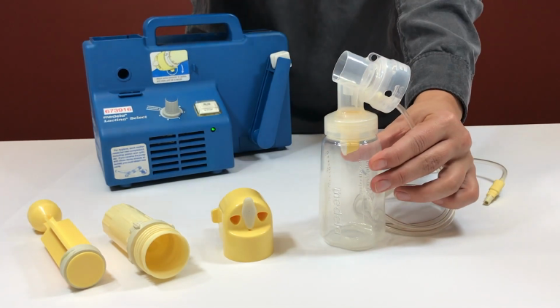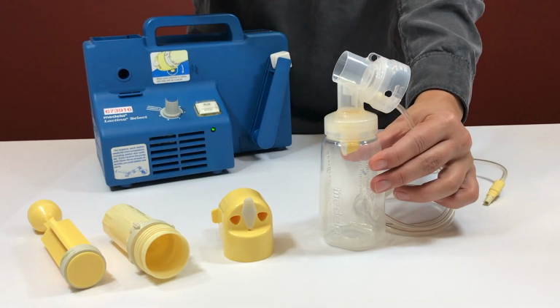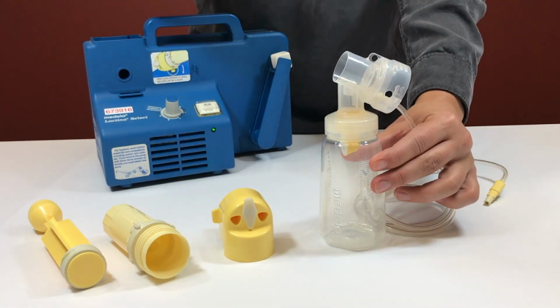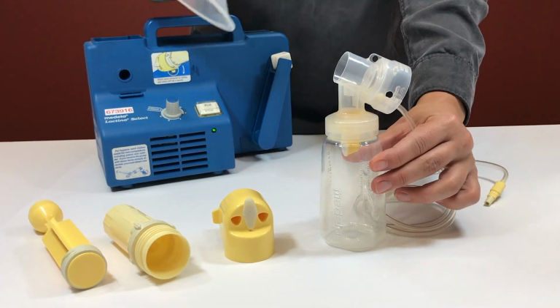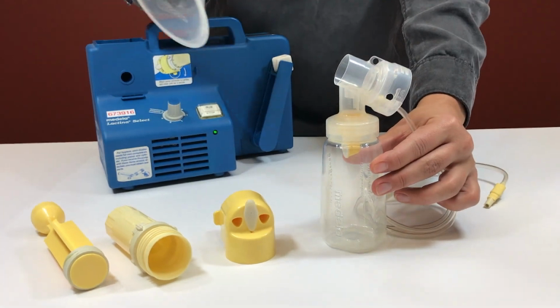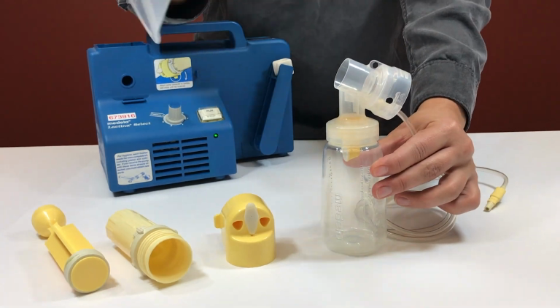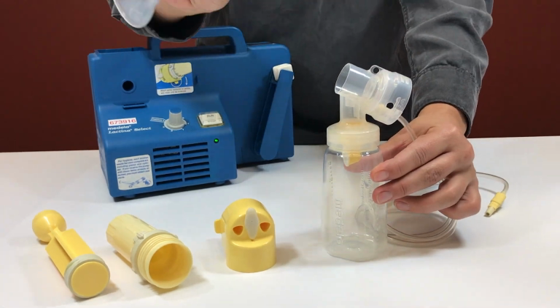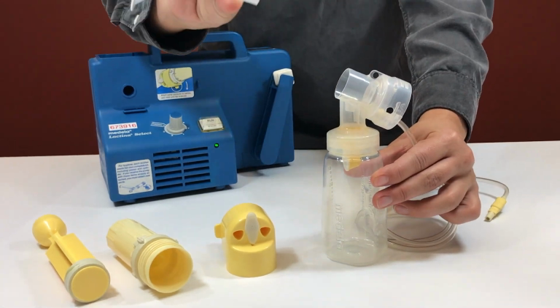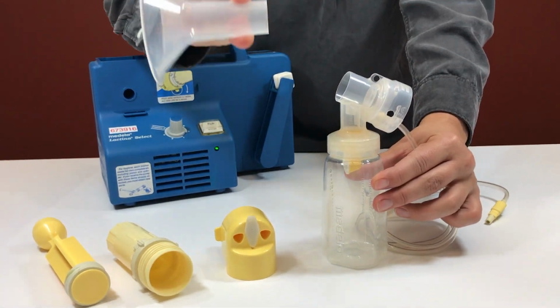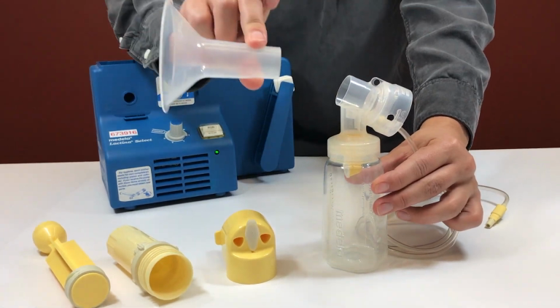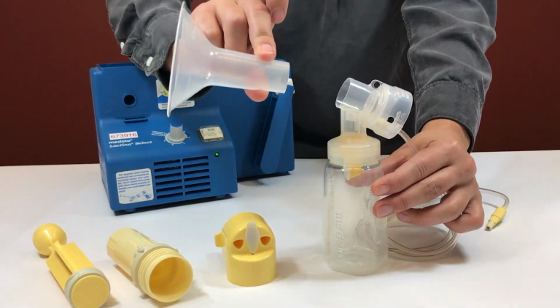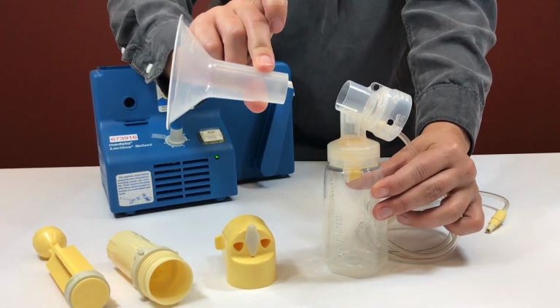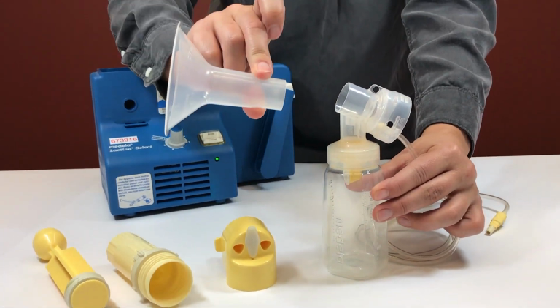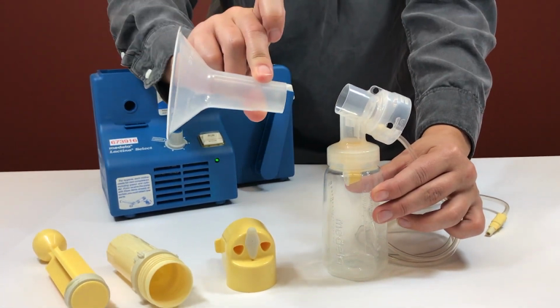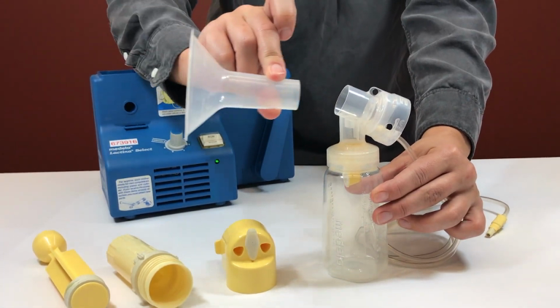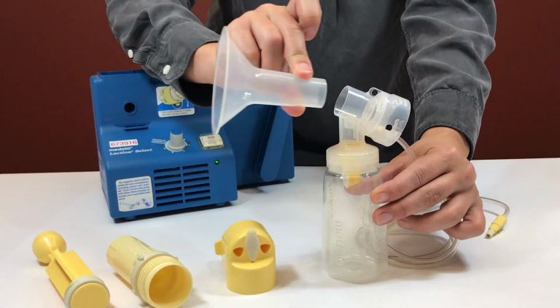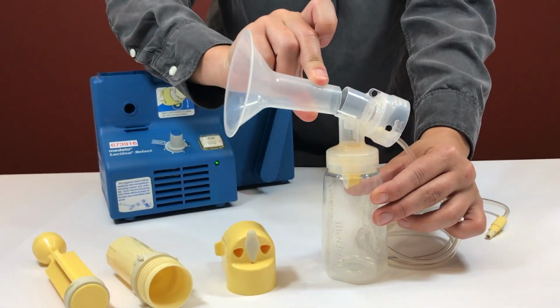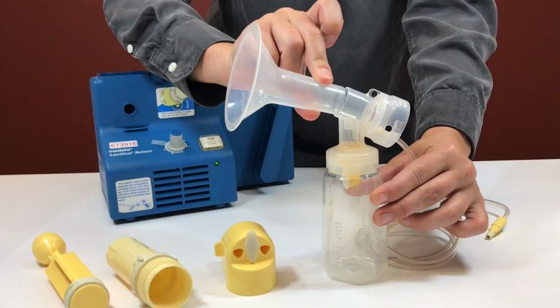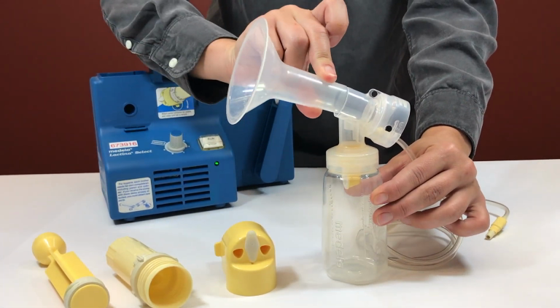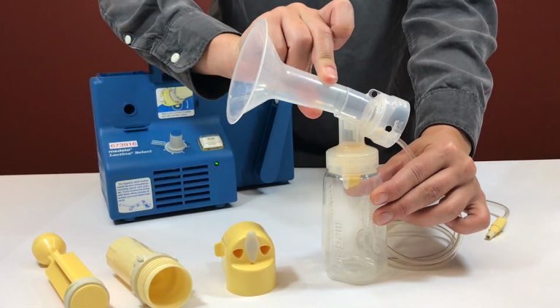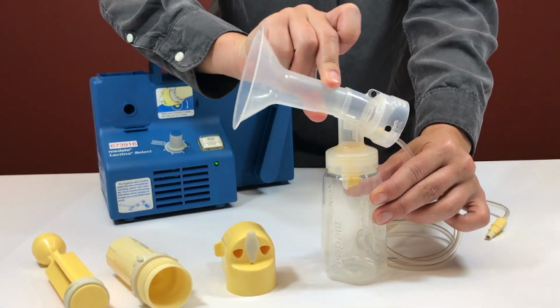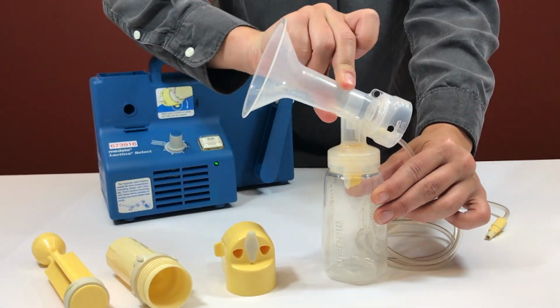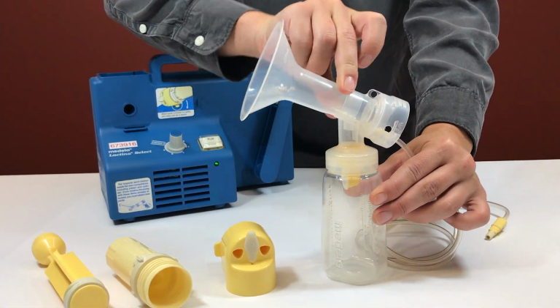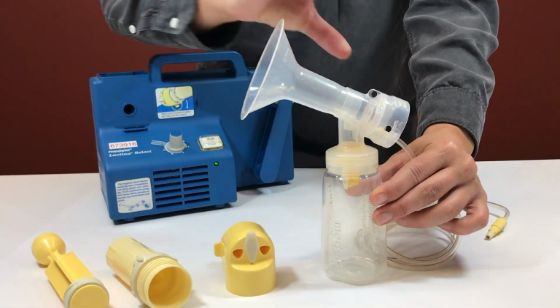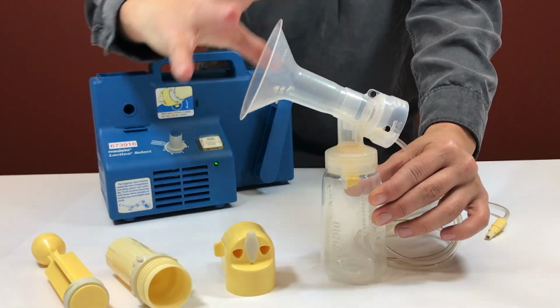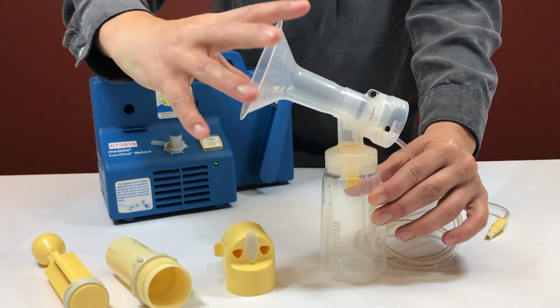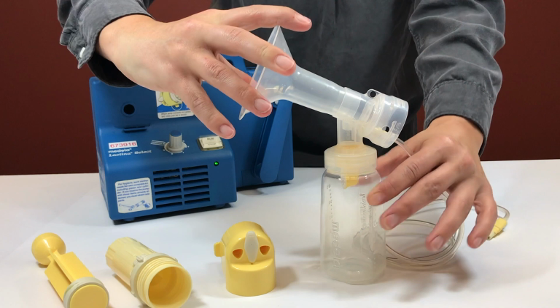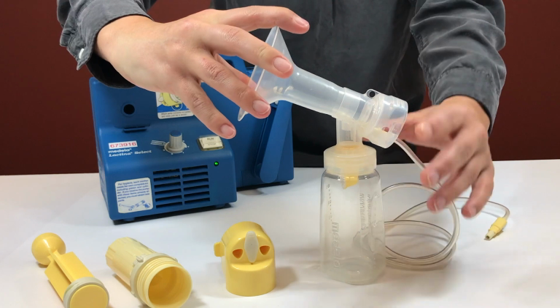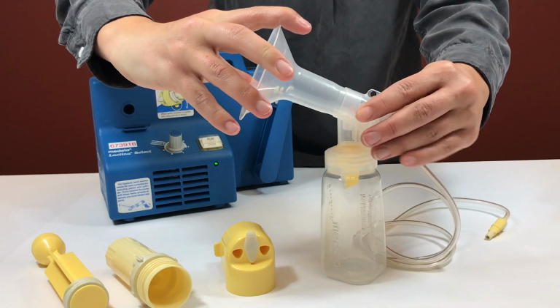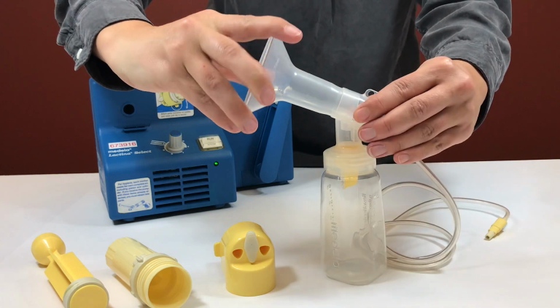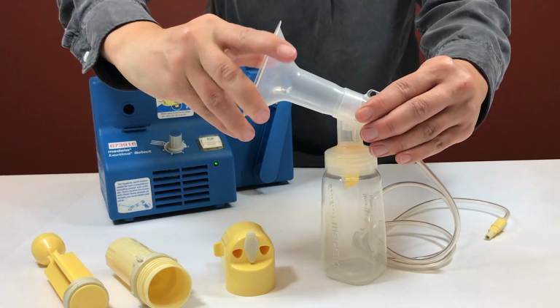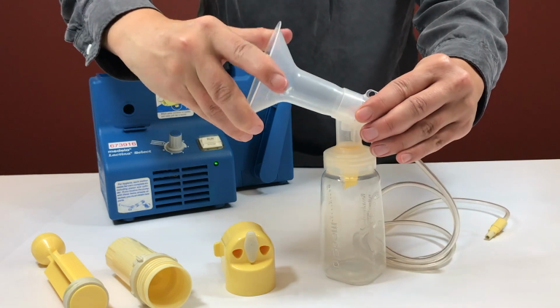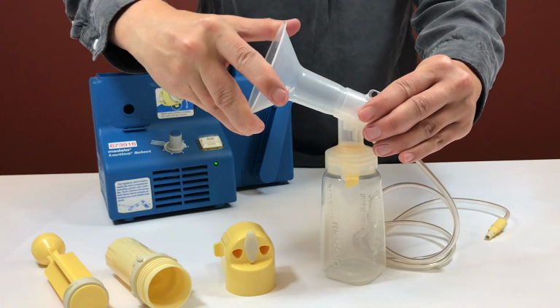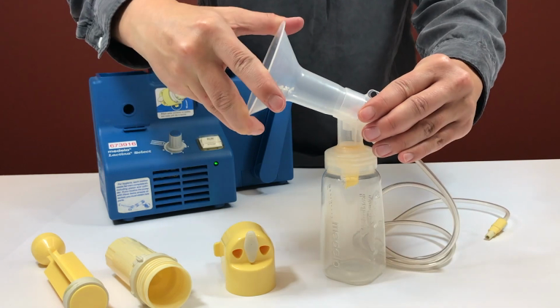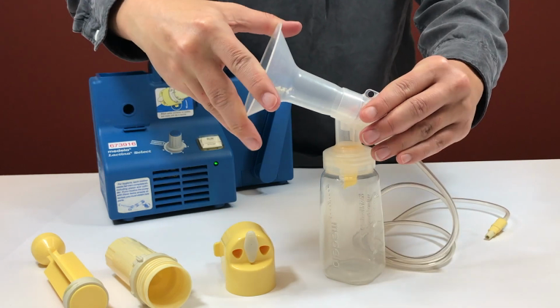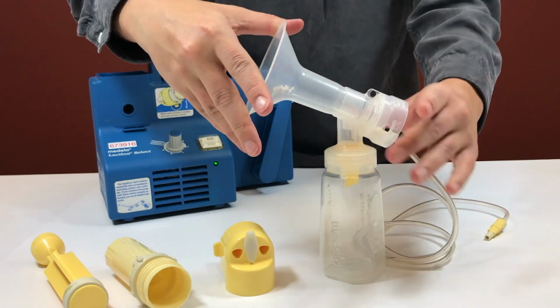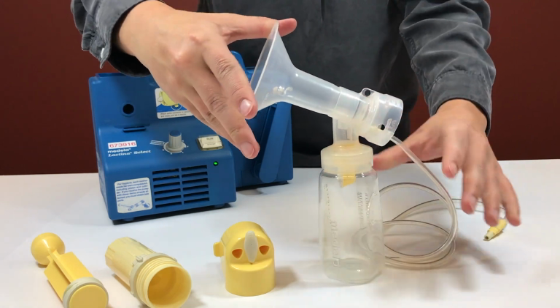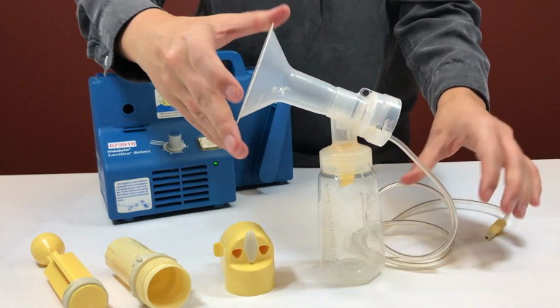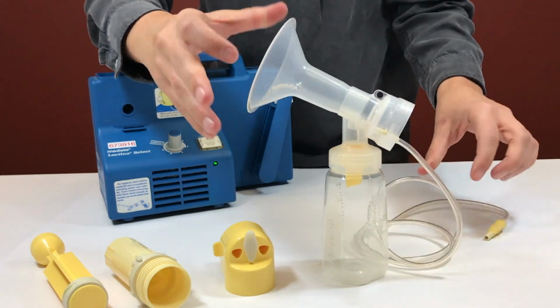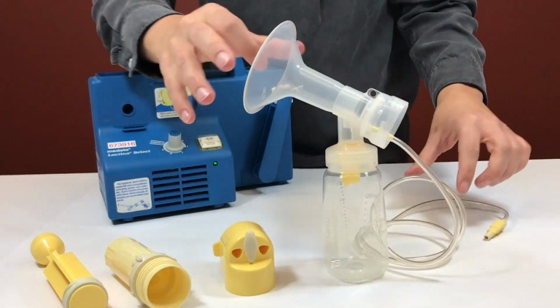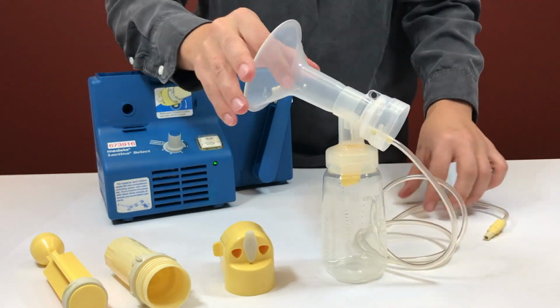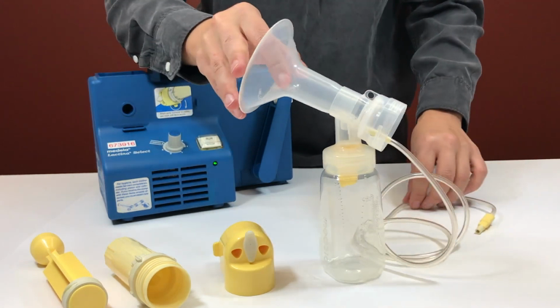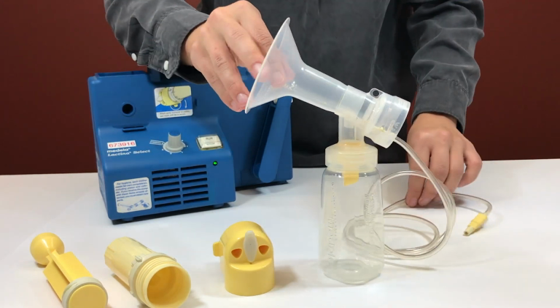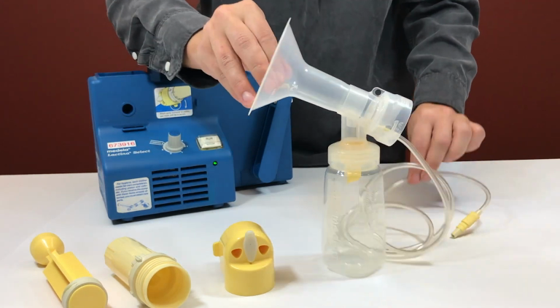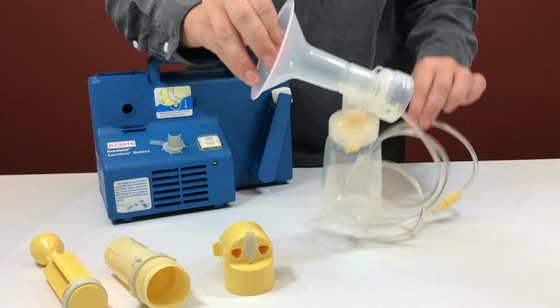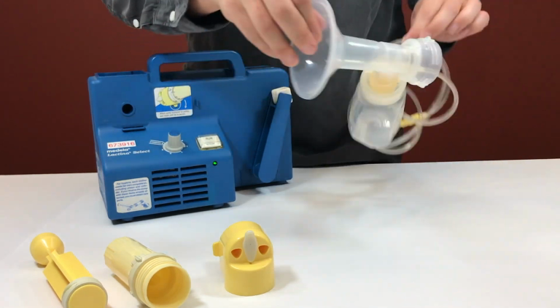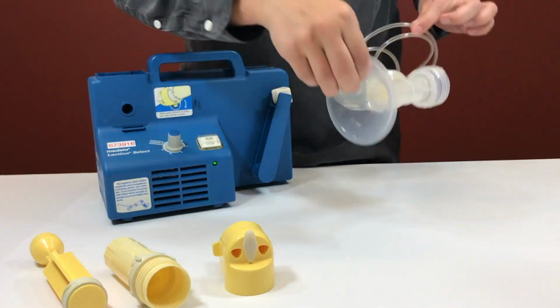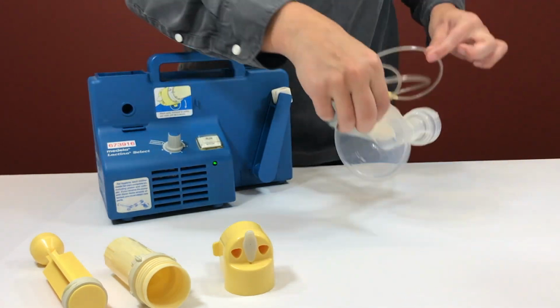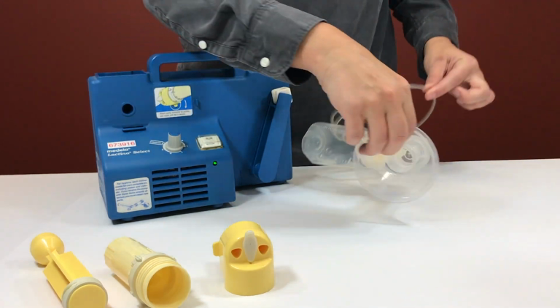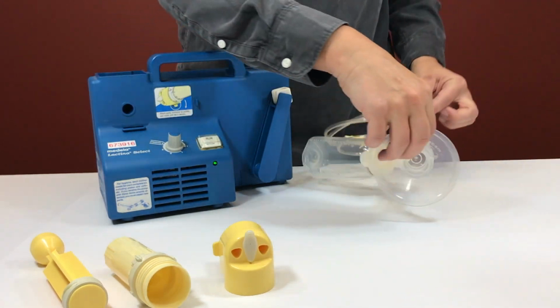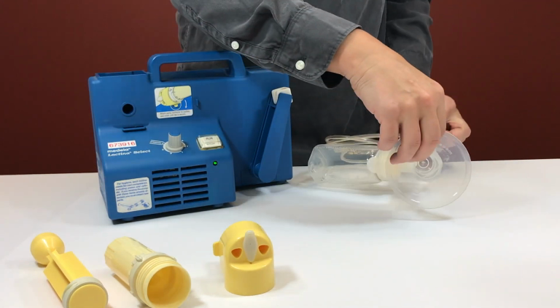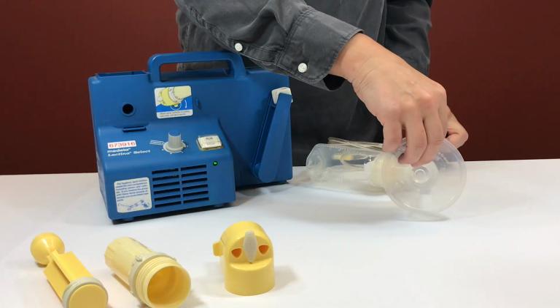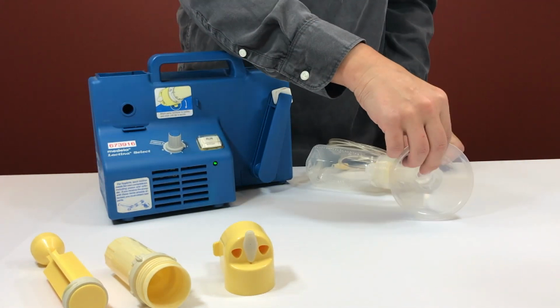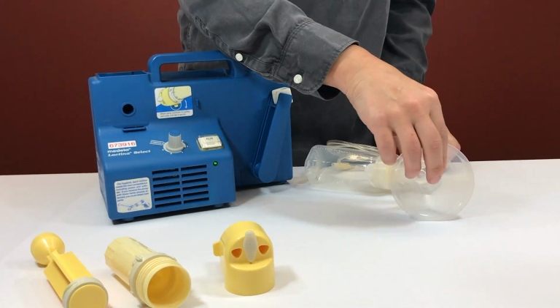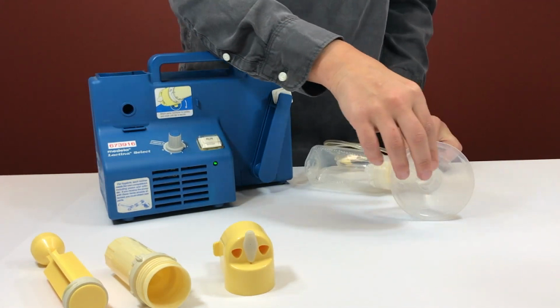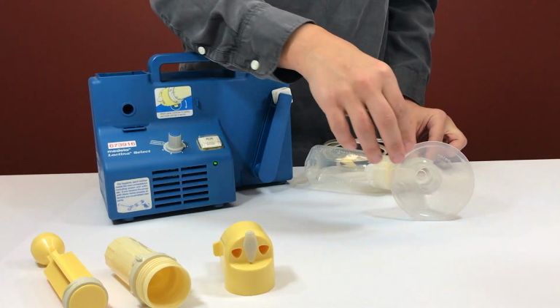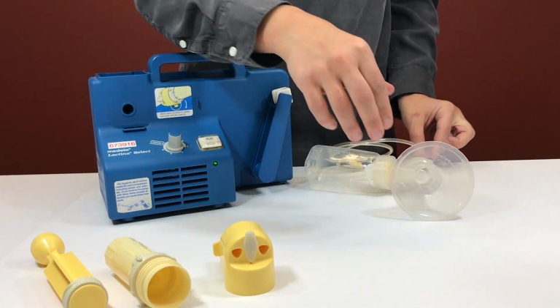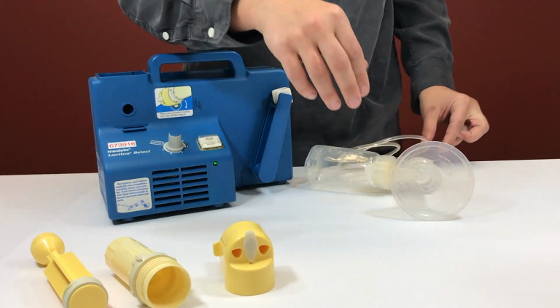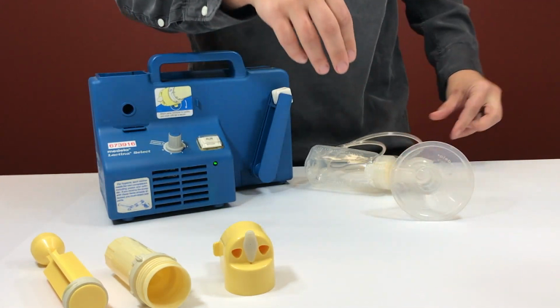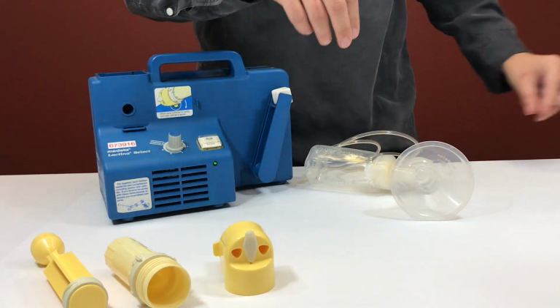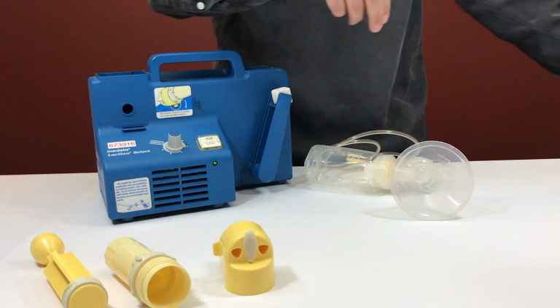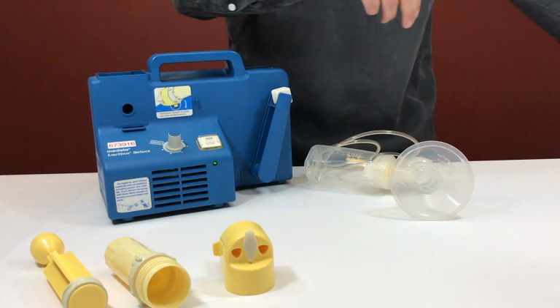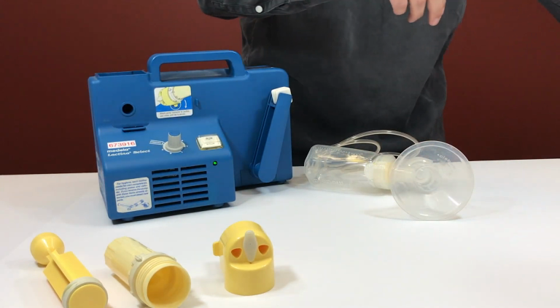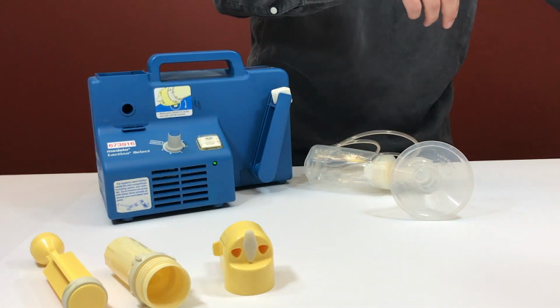Put the flange onto the connector. Use the side that feels comfortable to you. Repeat the process with the other bottle.